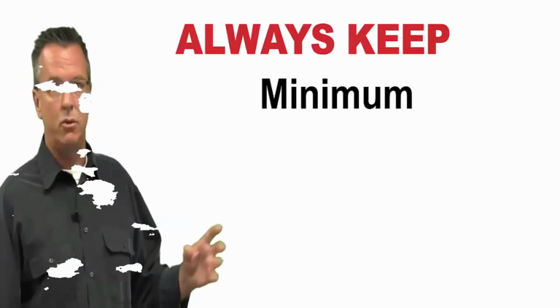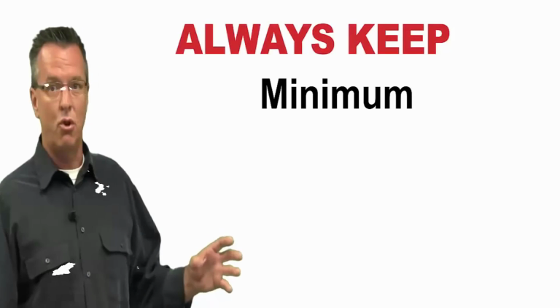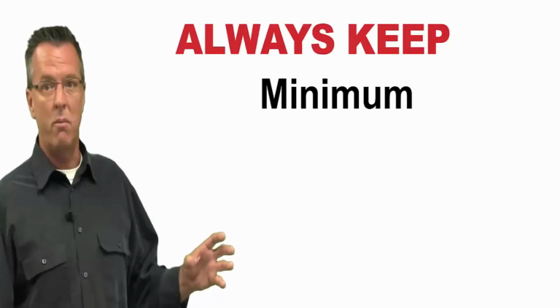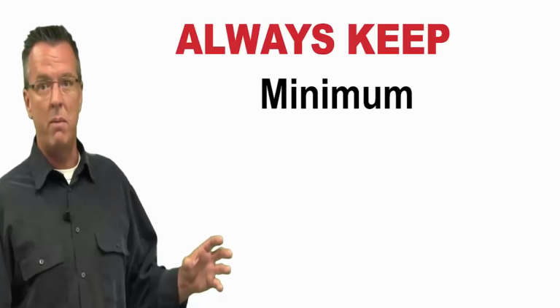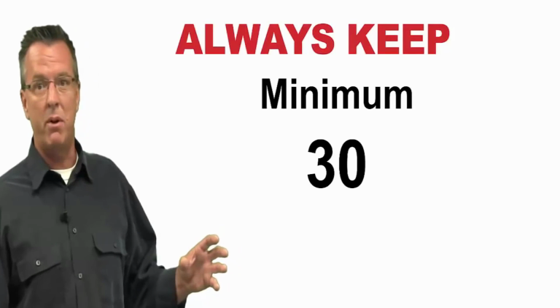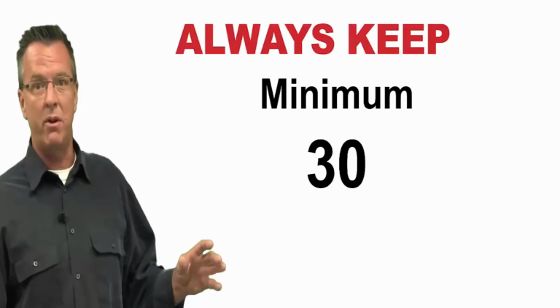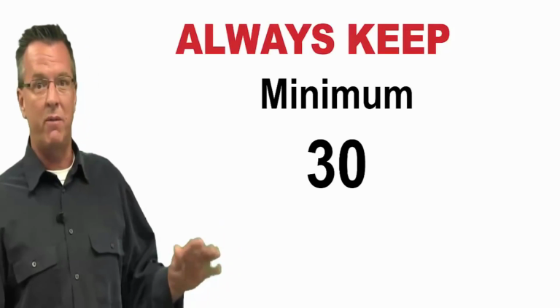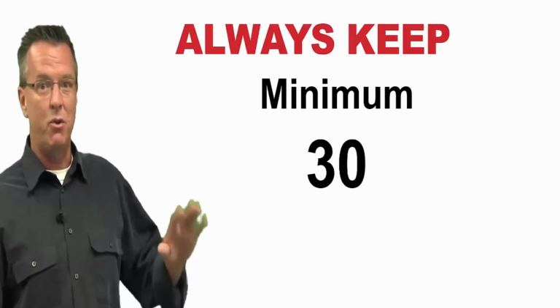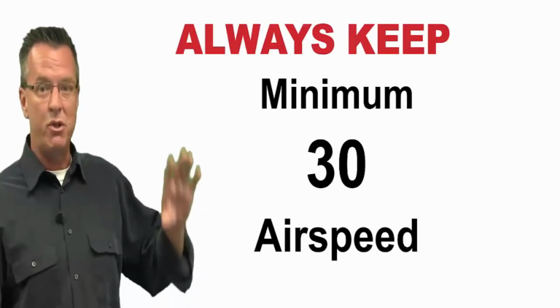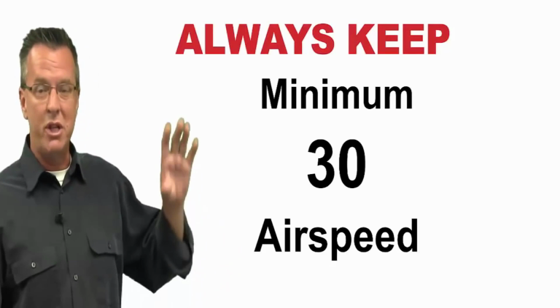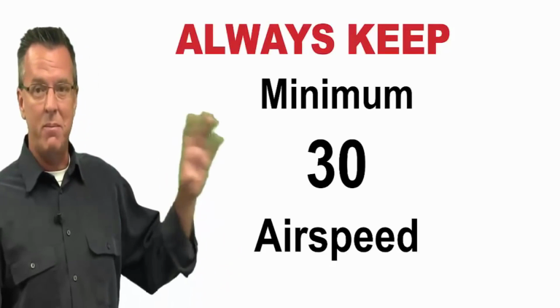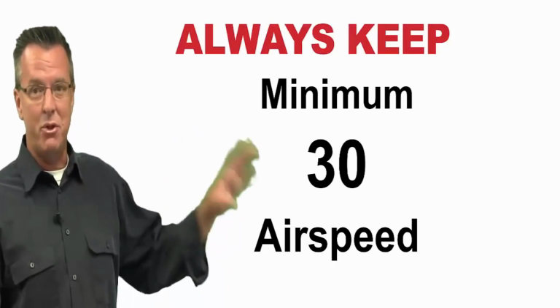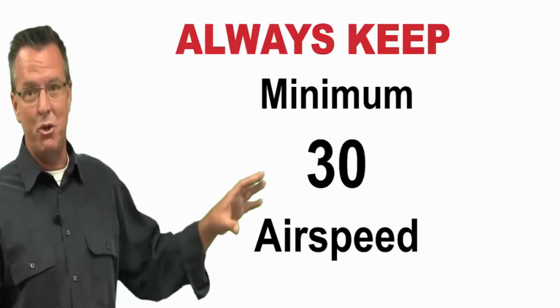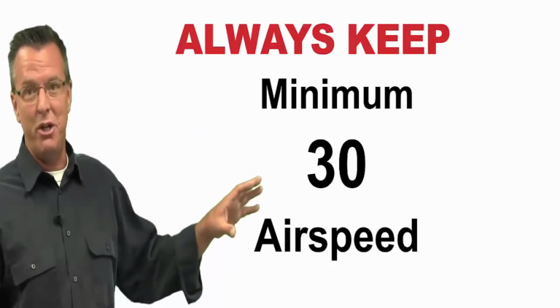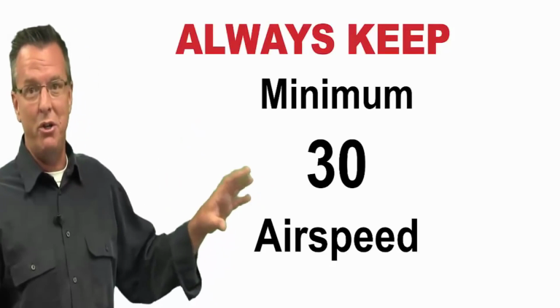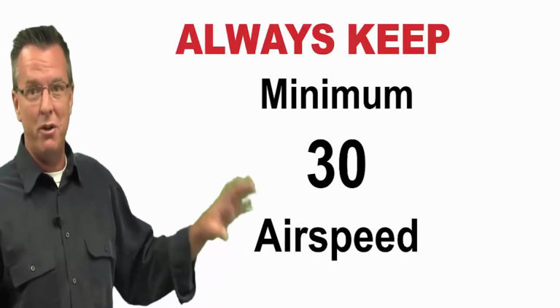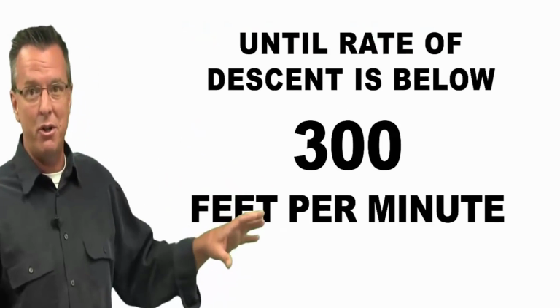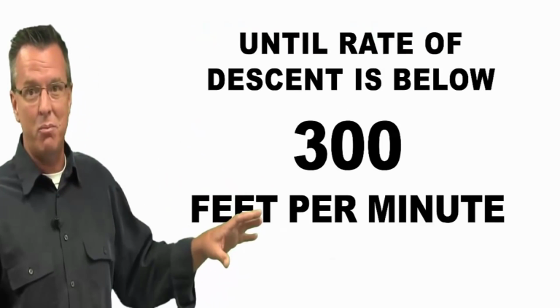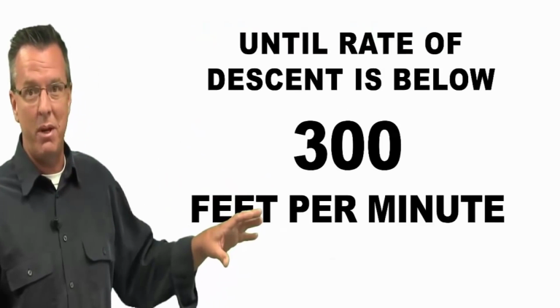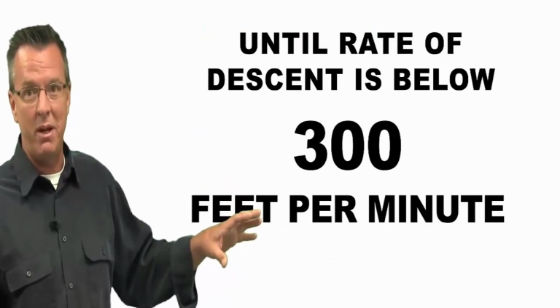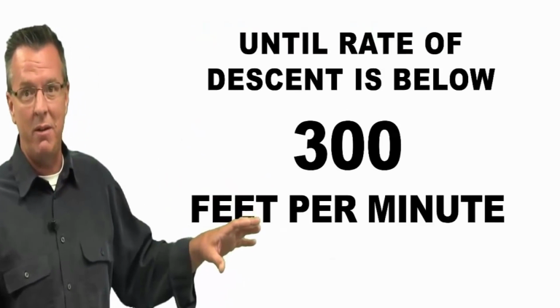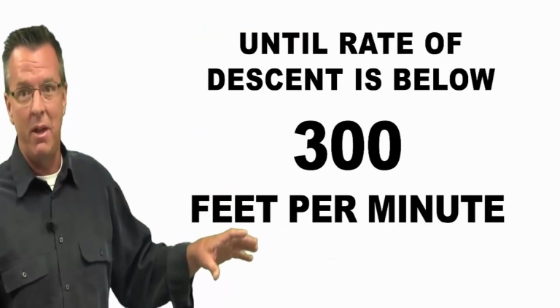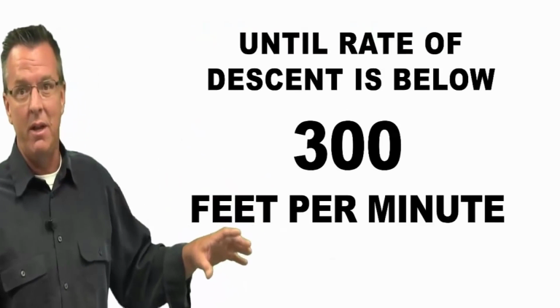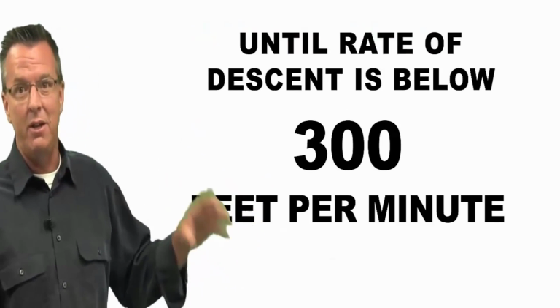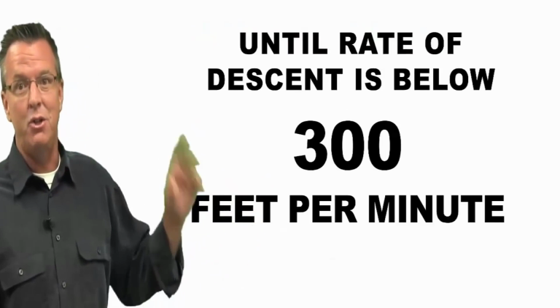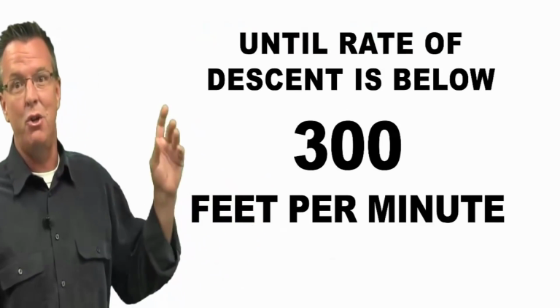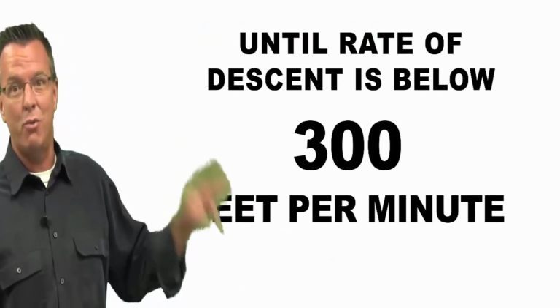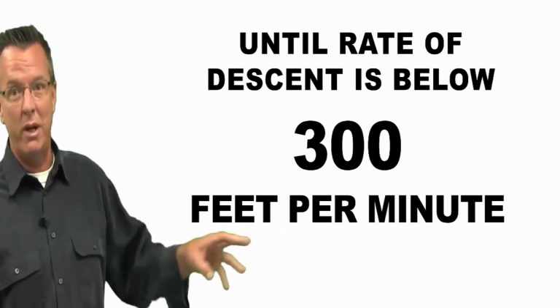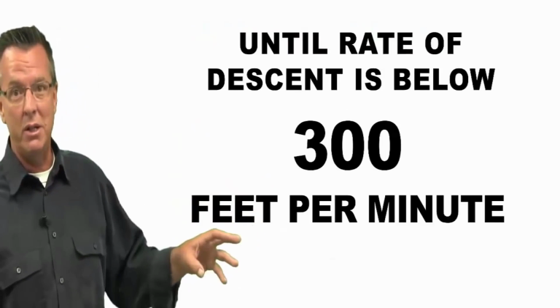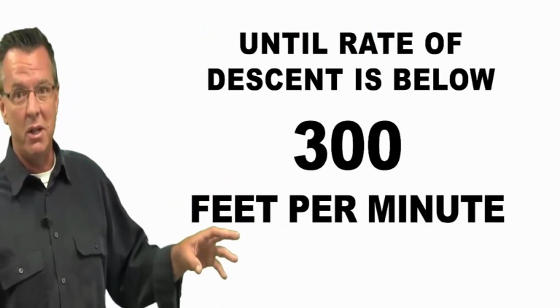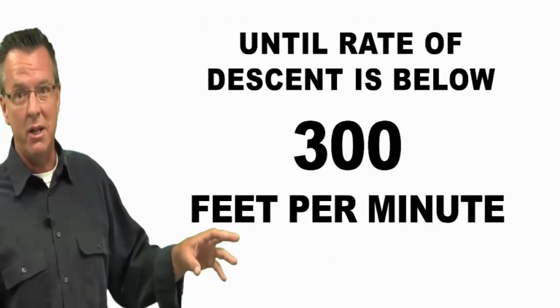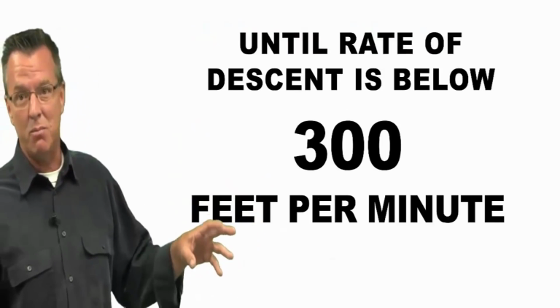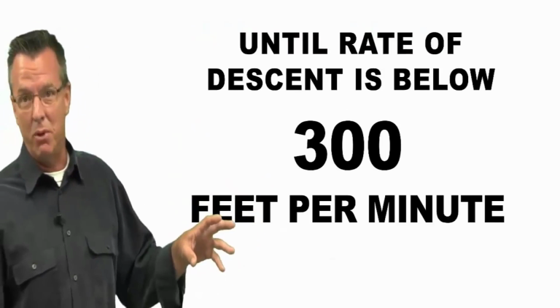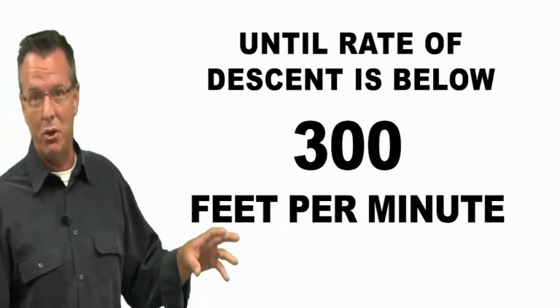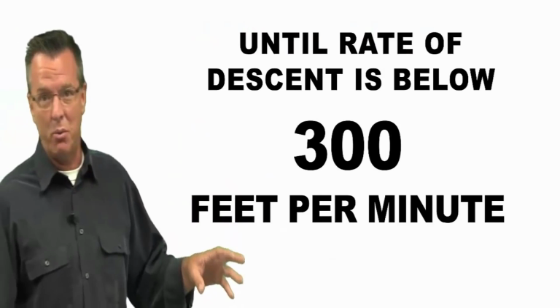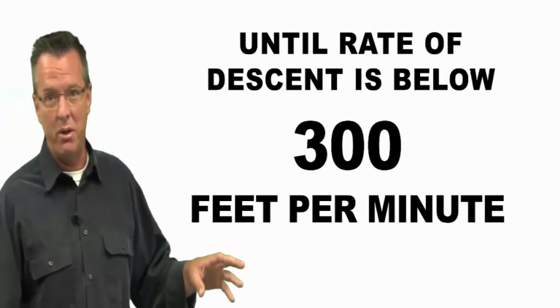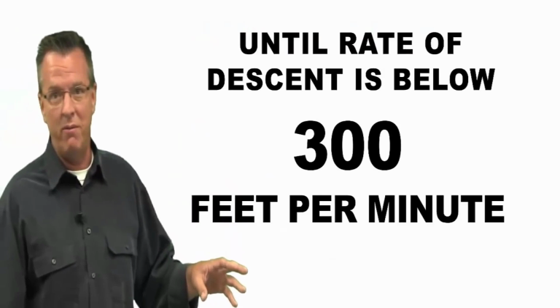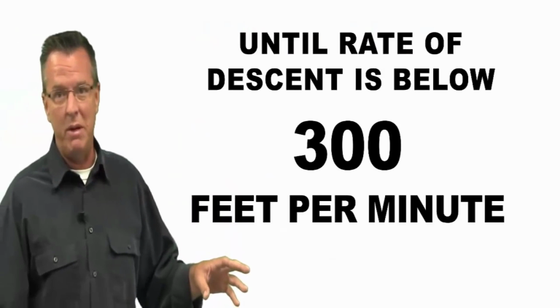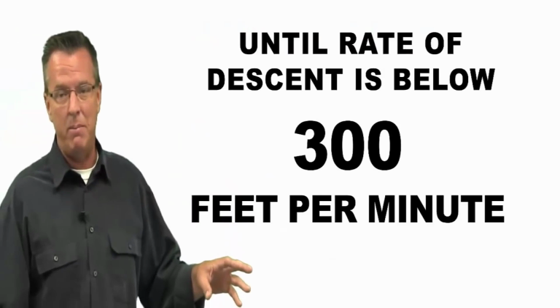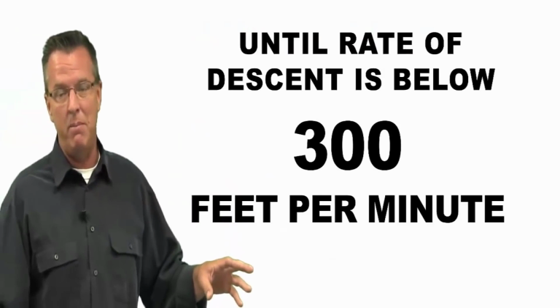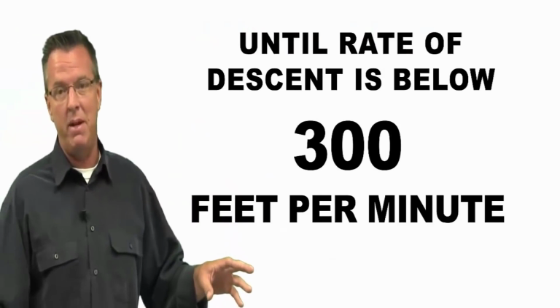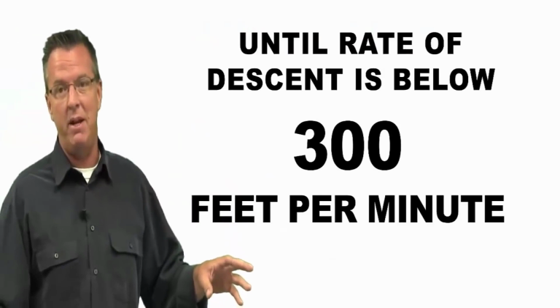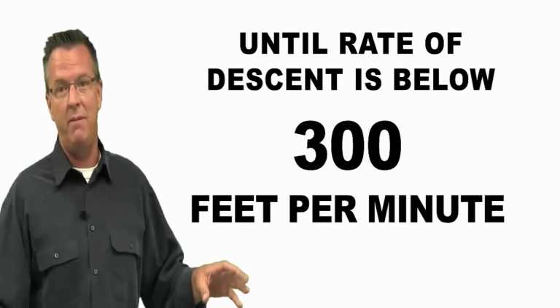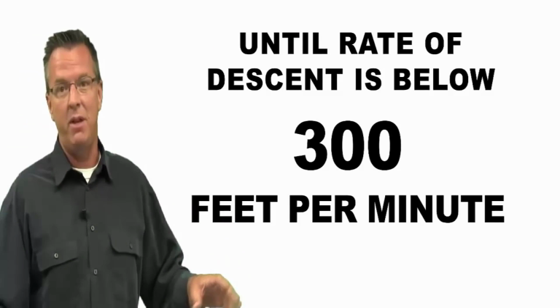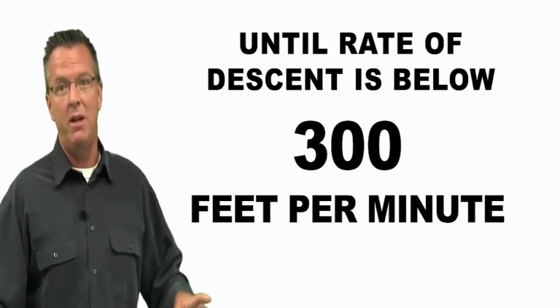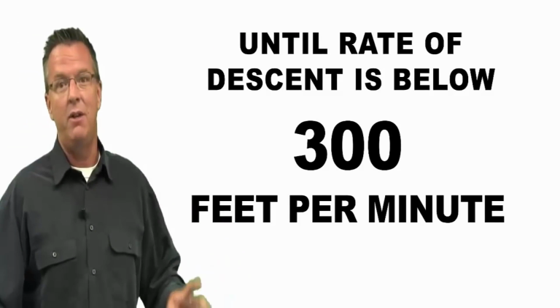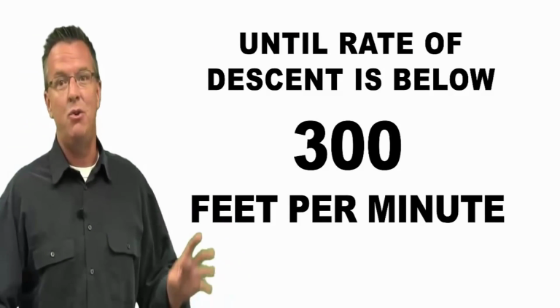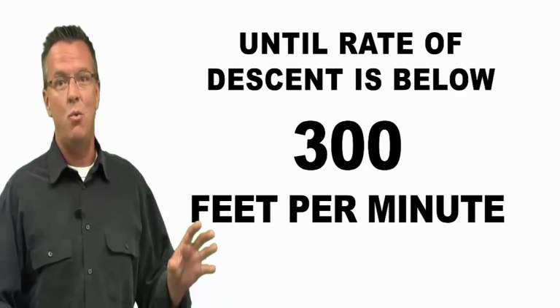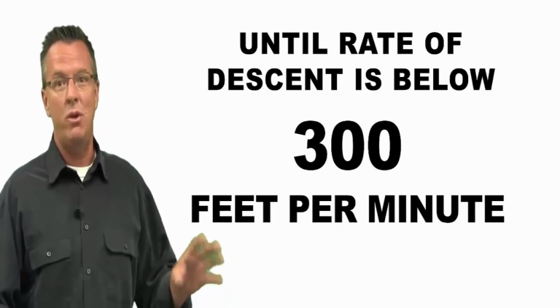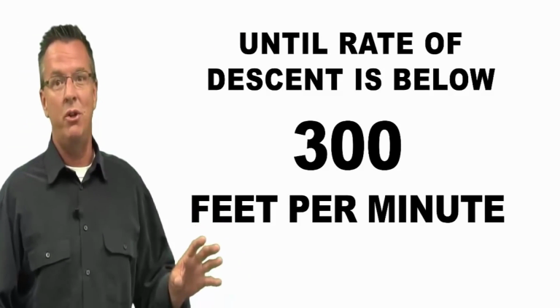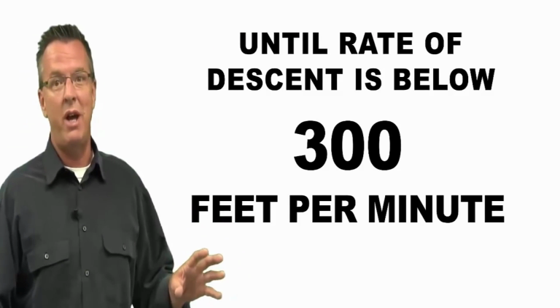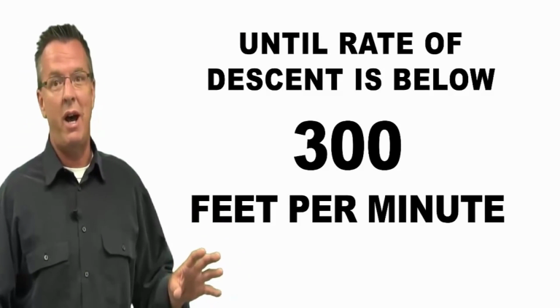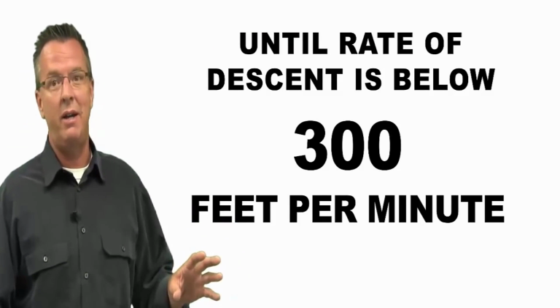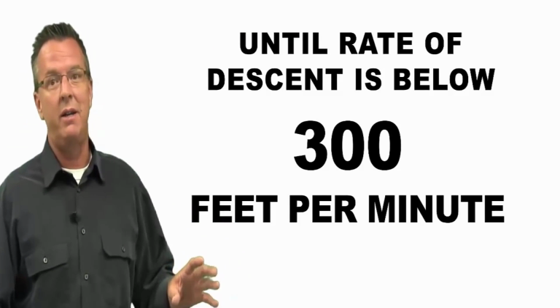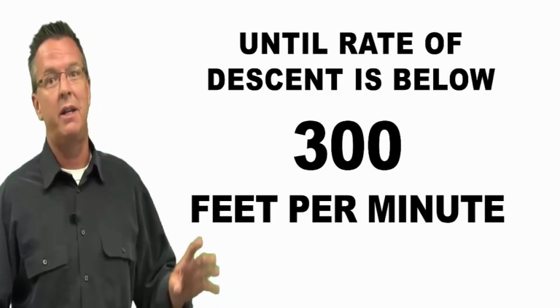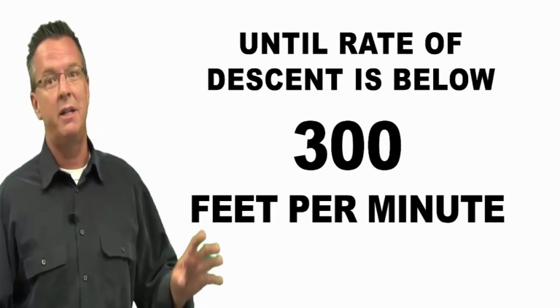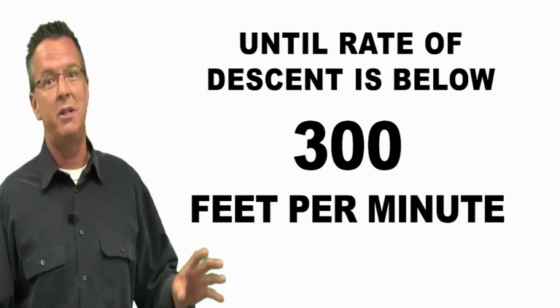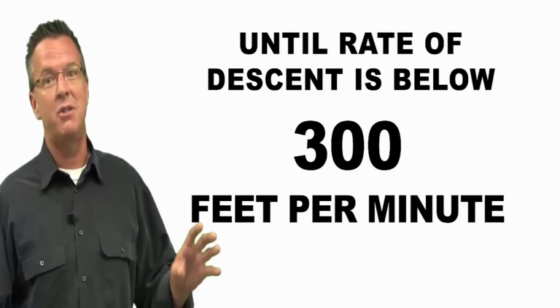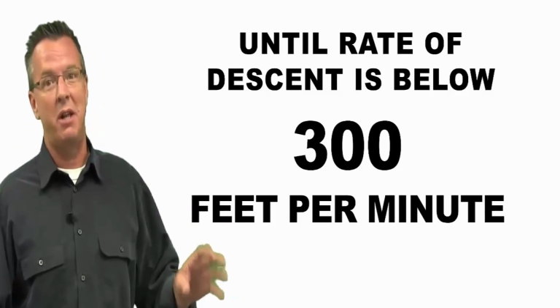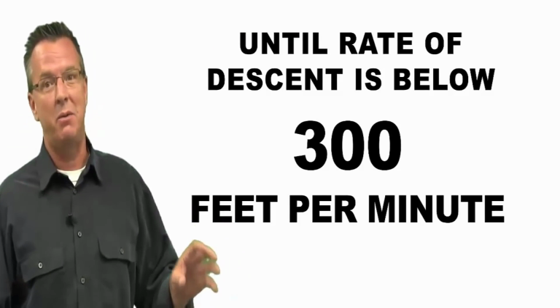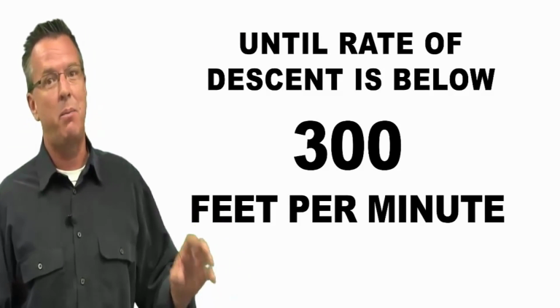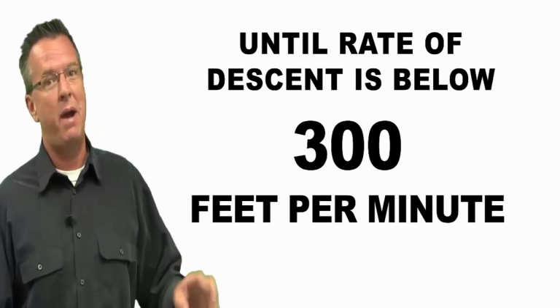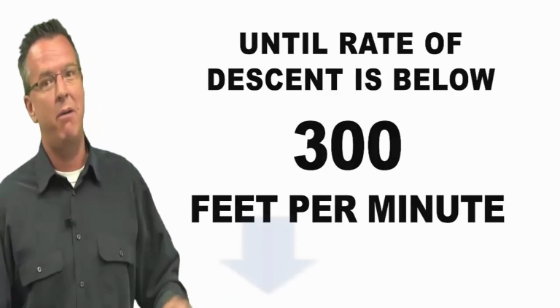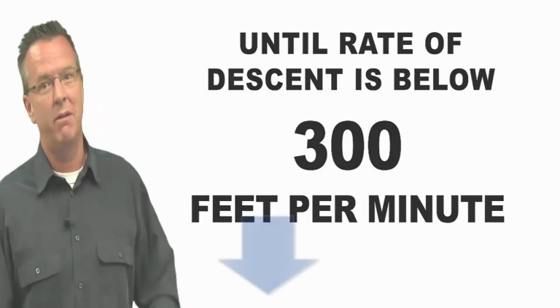So remember, if you always keep 30 on your airspeed until your rate of descent is below 300 feet per minute, you will not get into sailing with power.